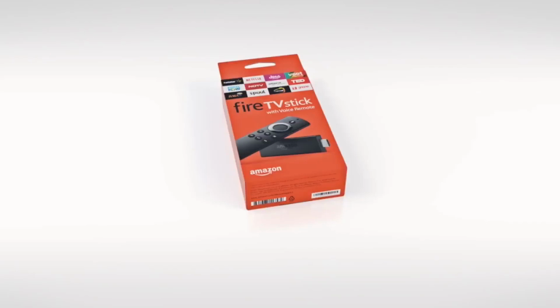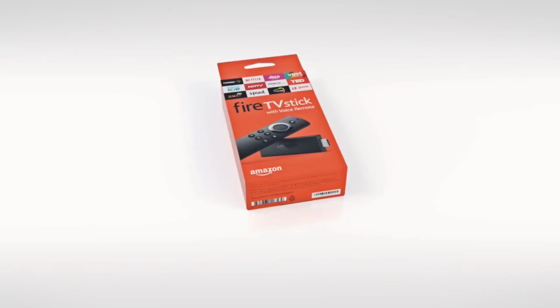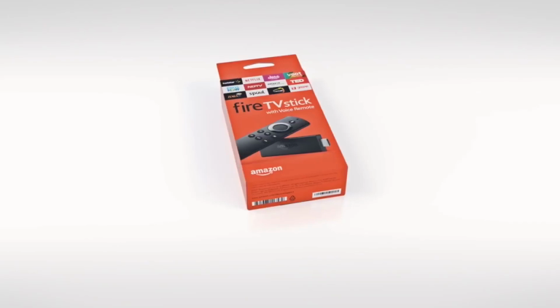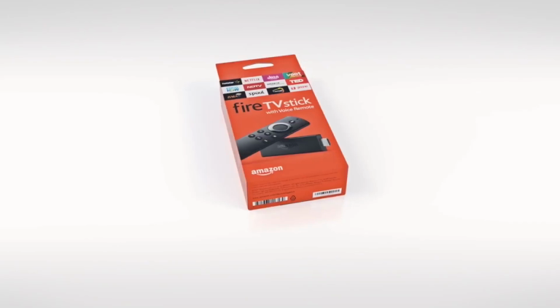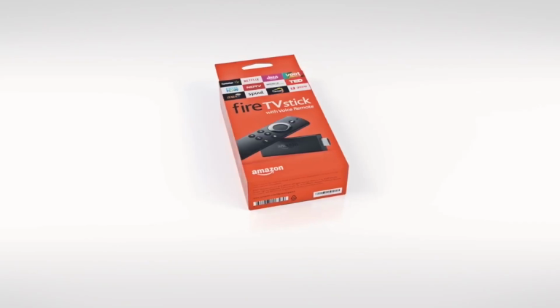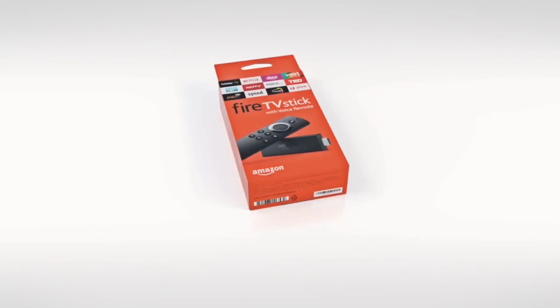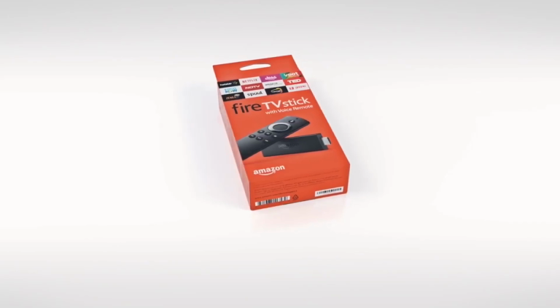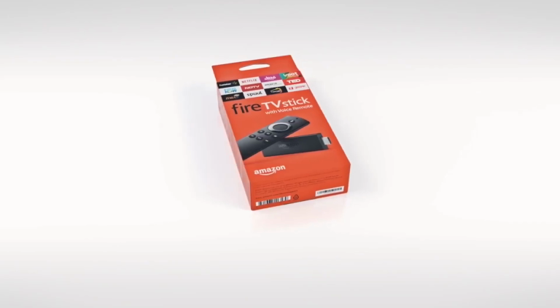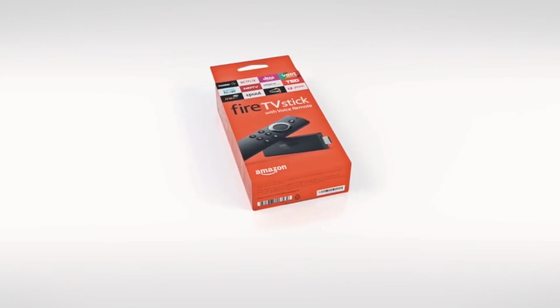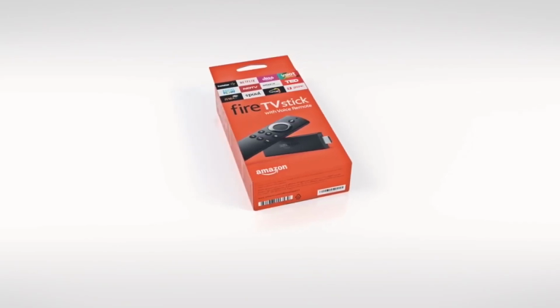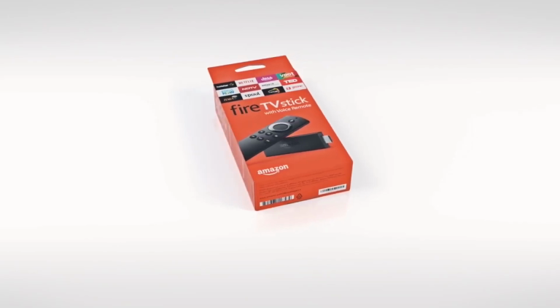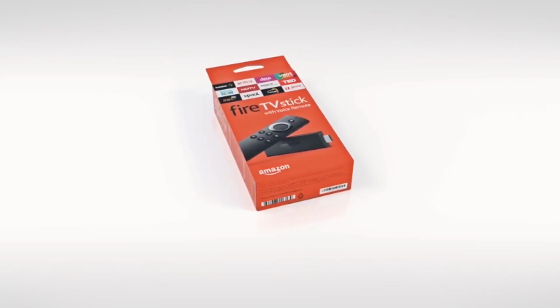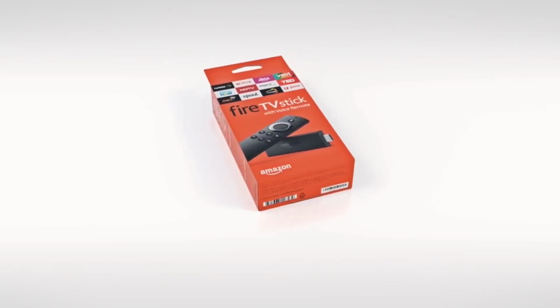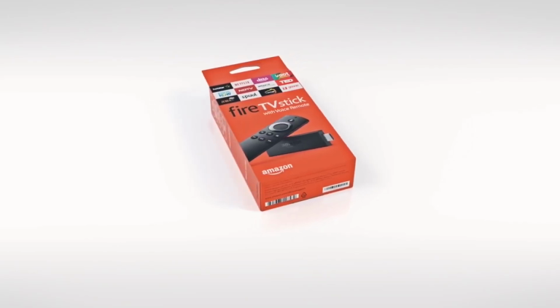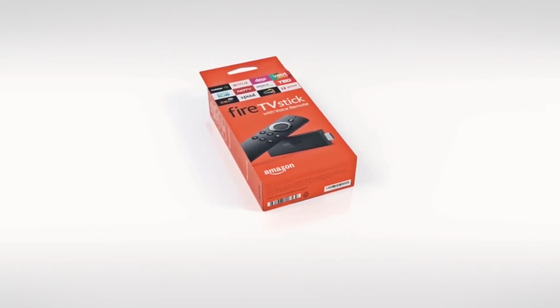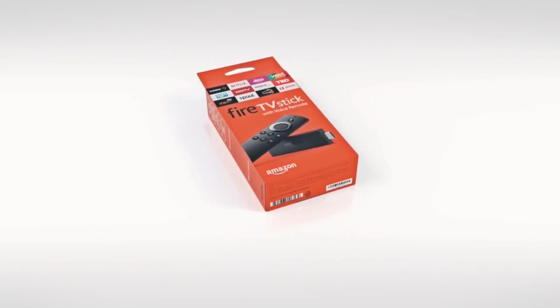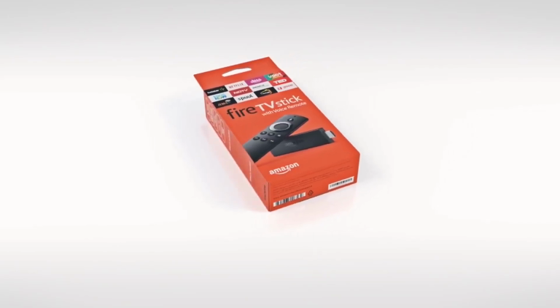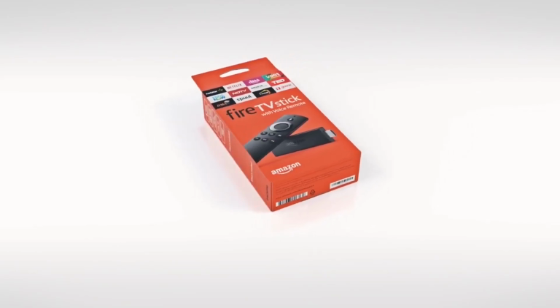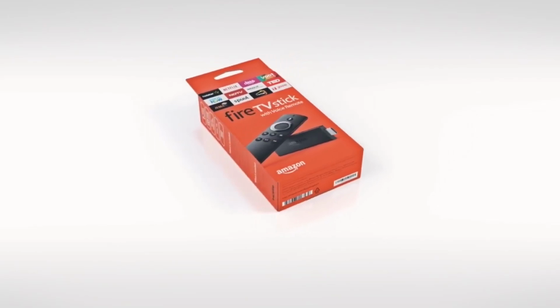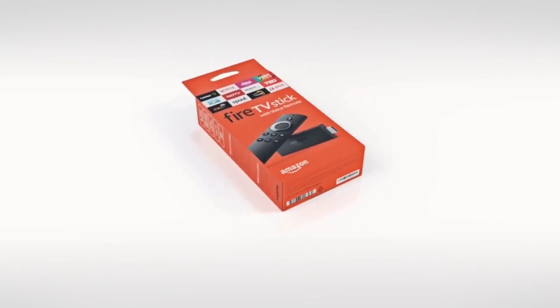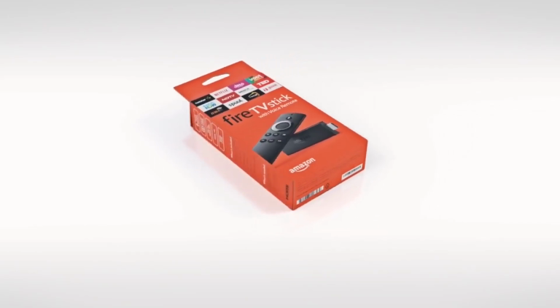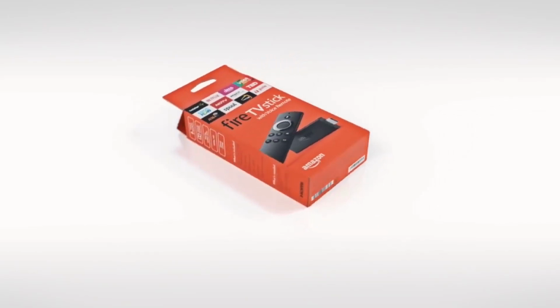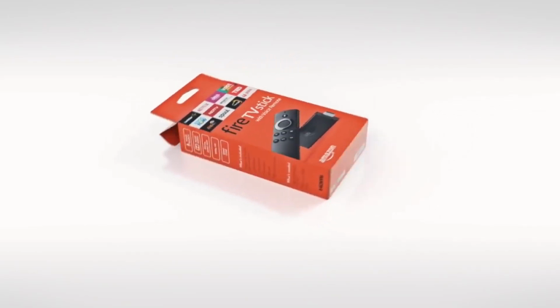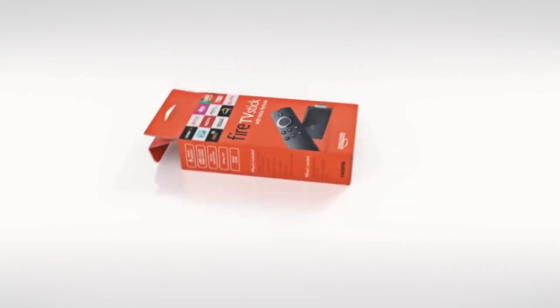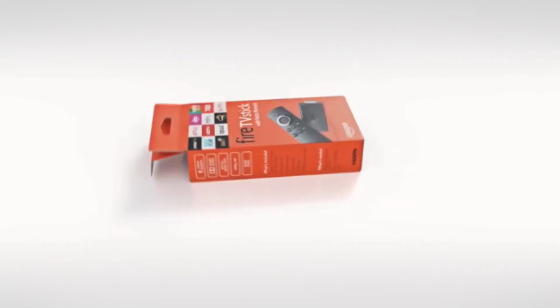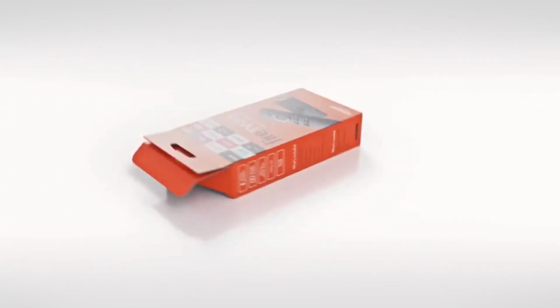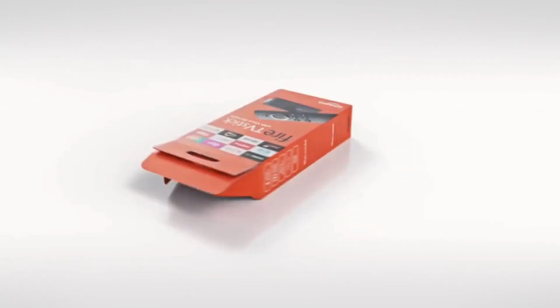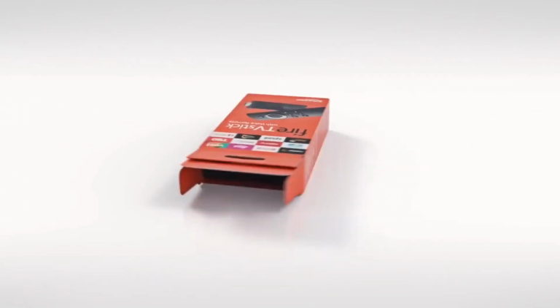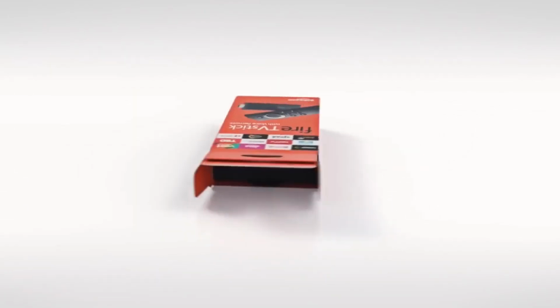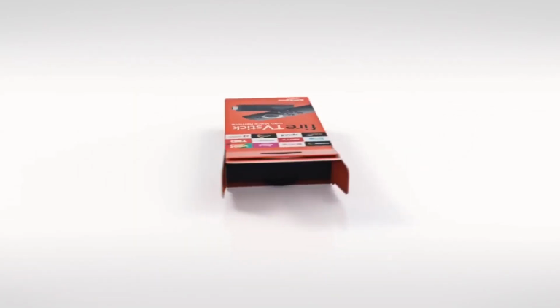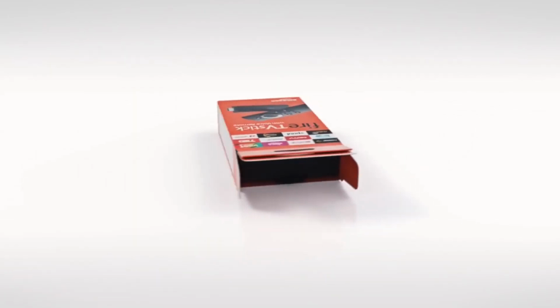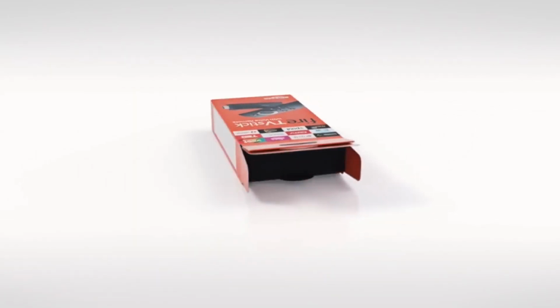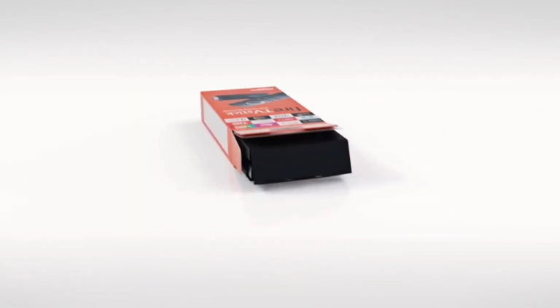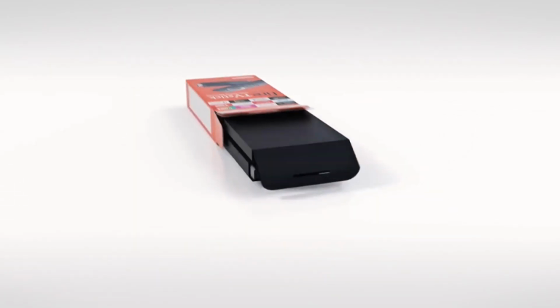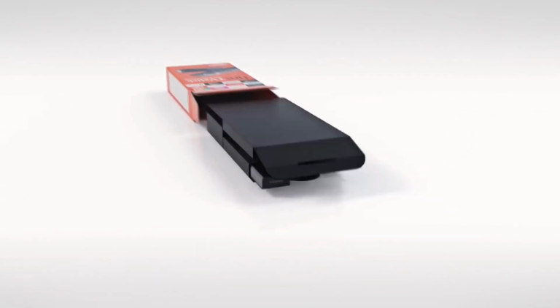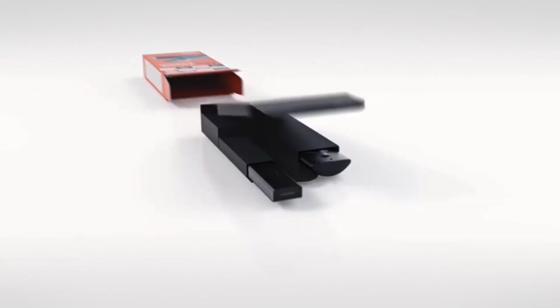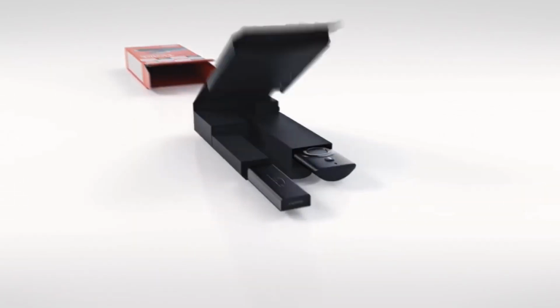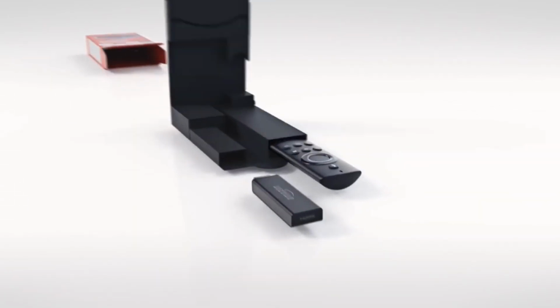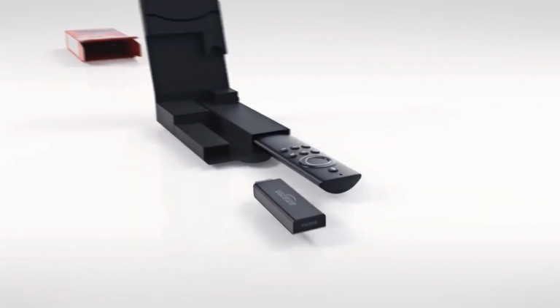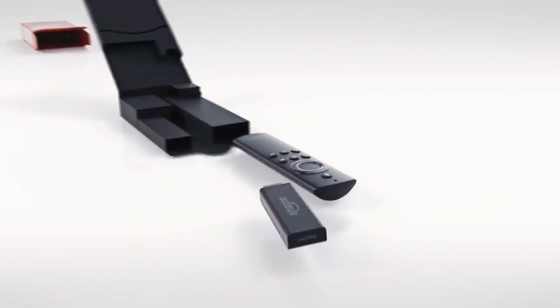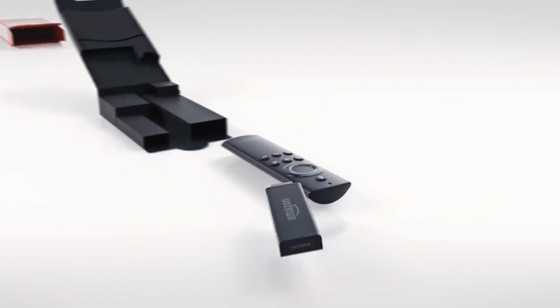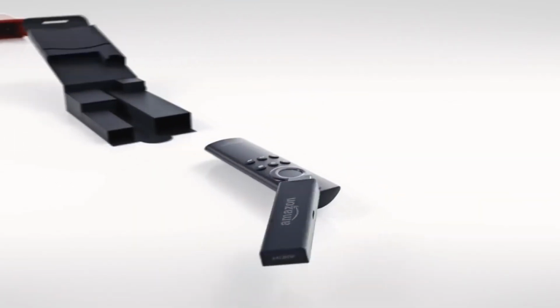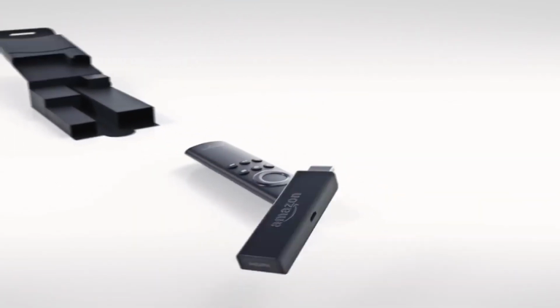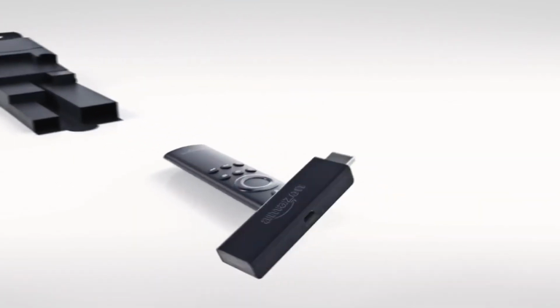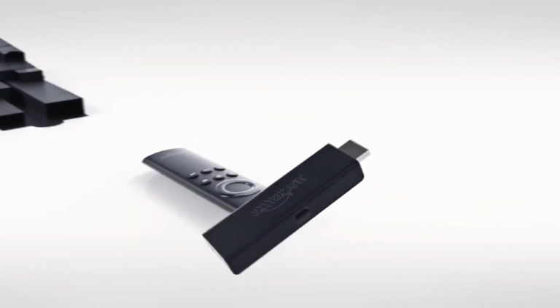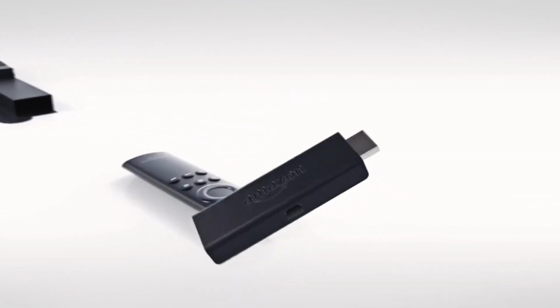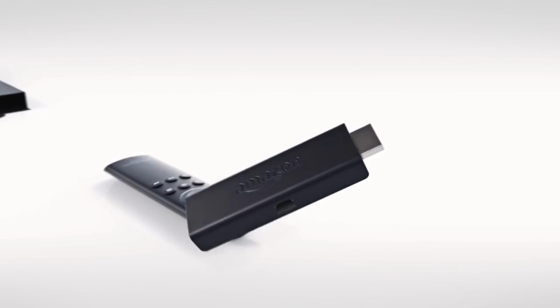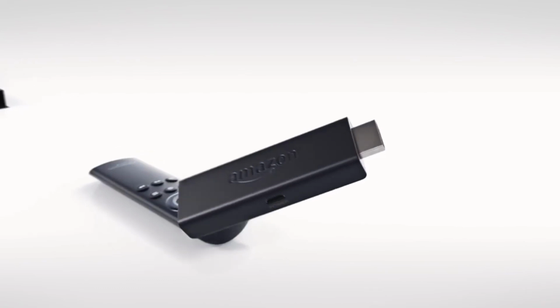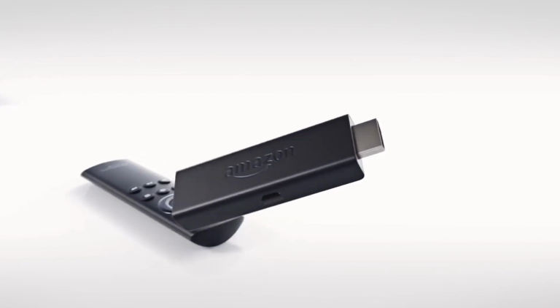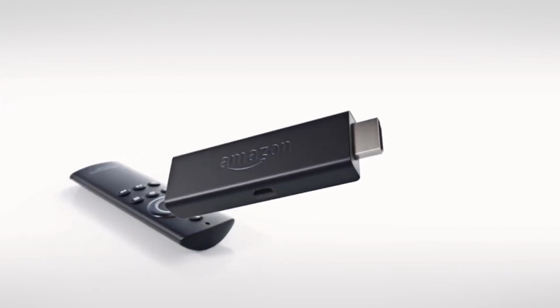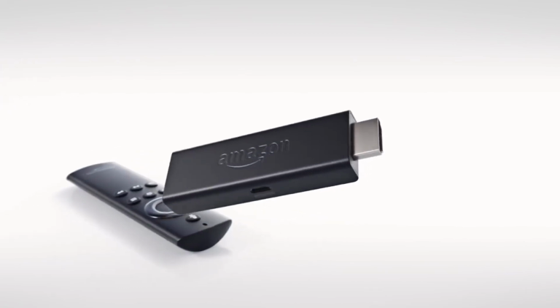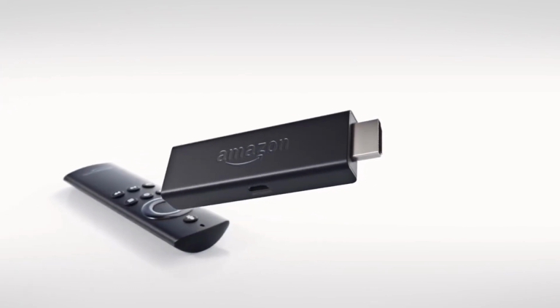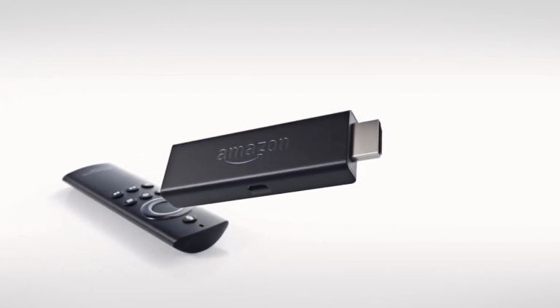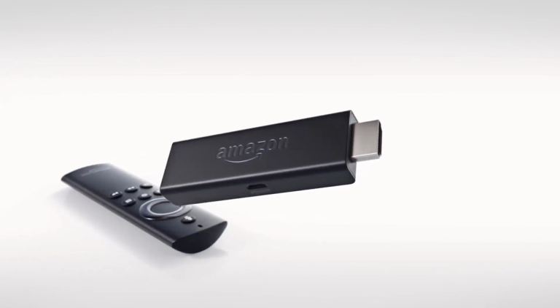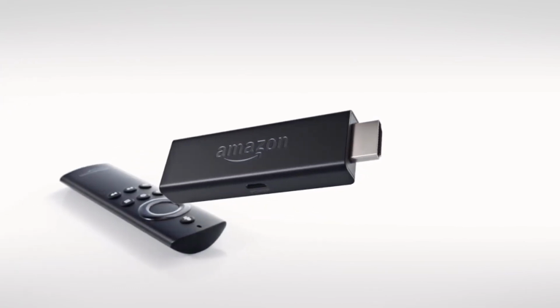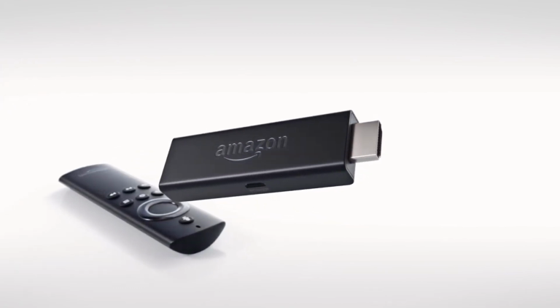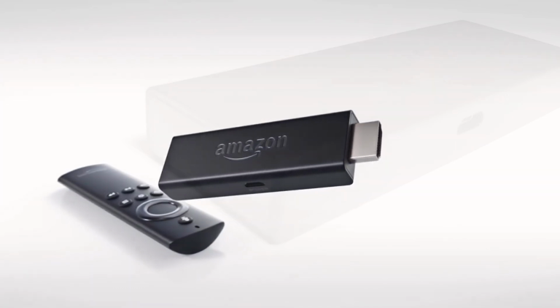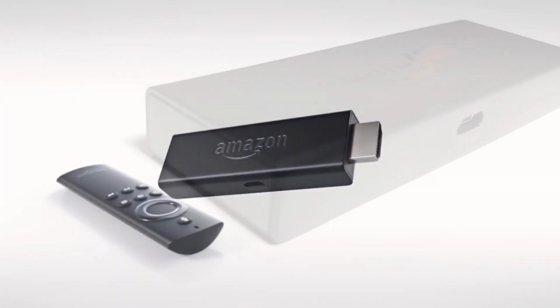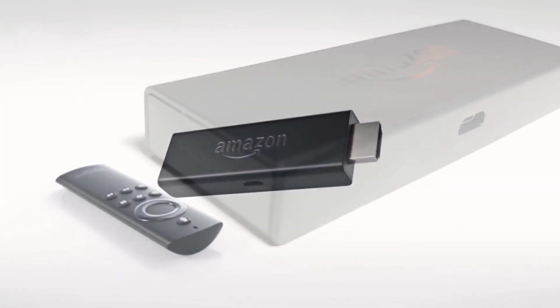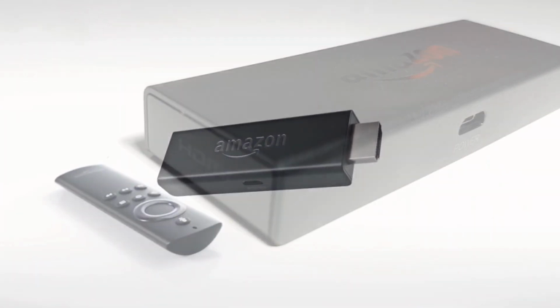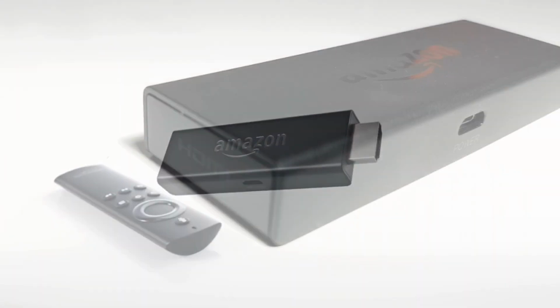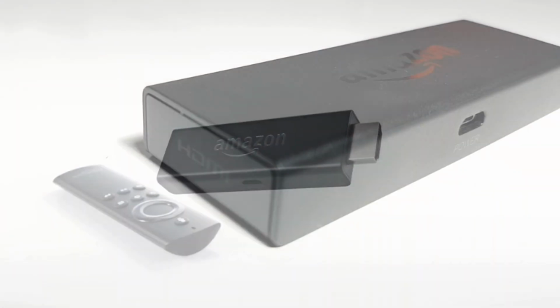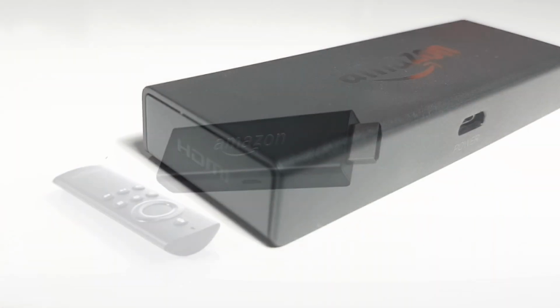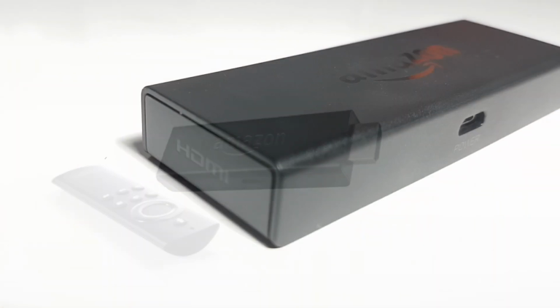In our previous video, we unboxed the Amazon Fire TV stick. This is the full review after two to three days of usage.